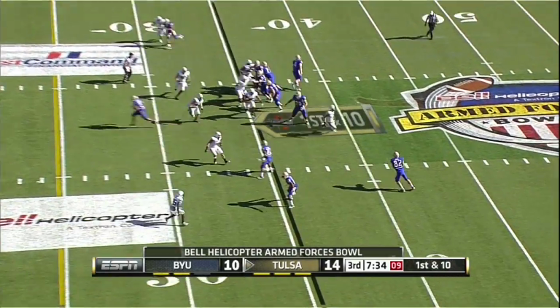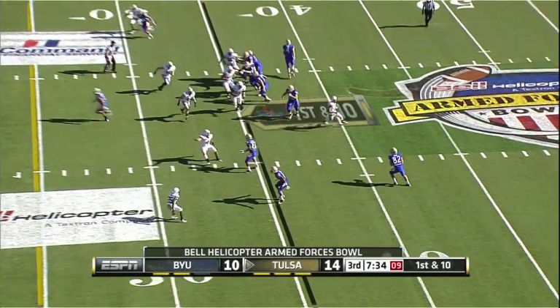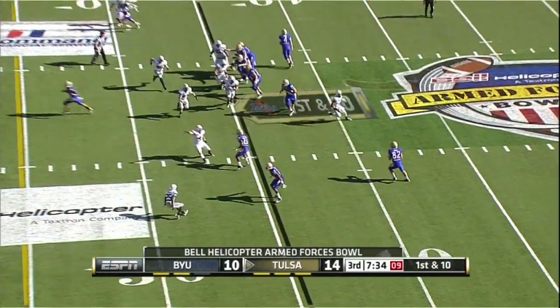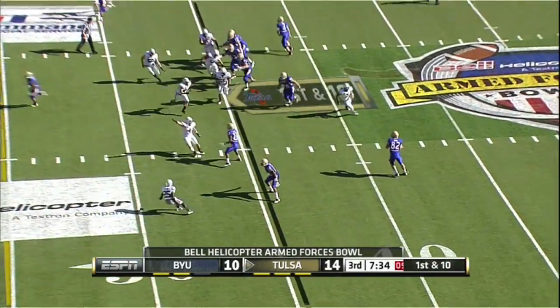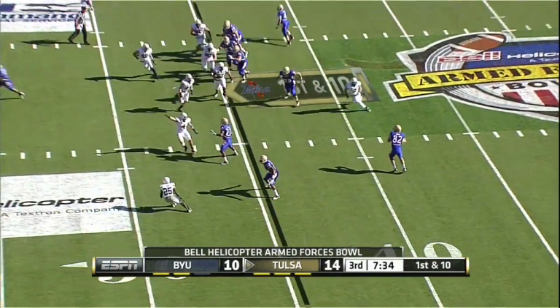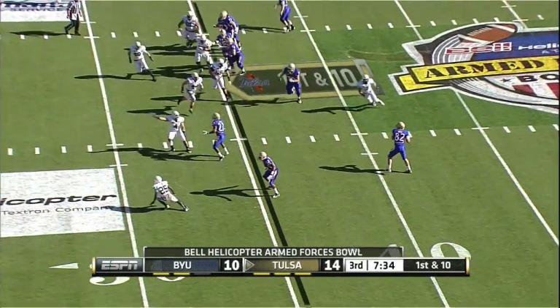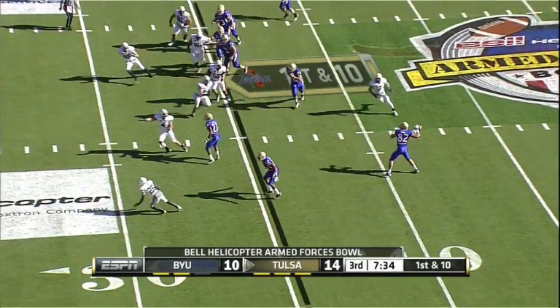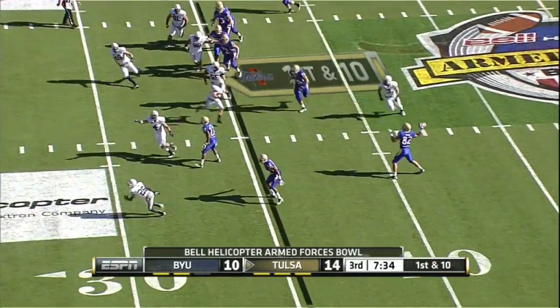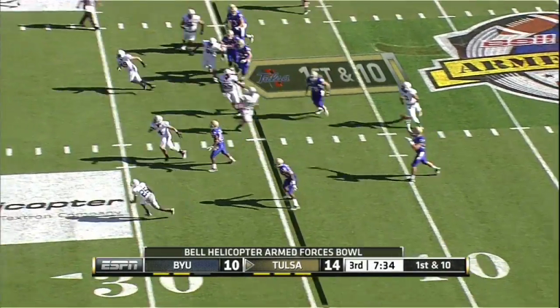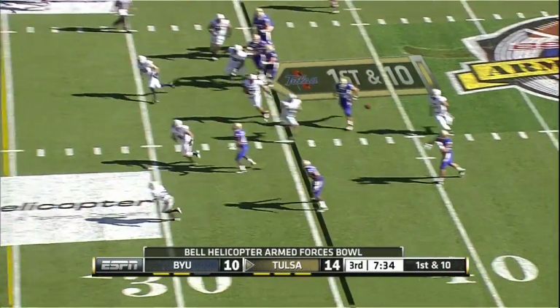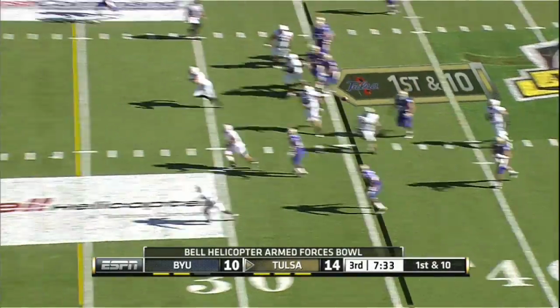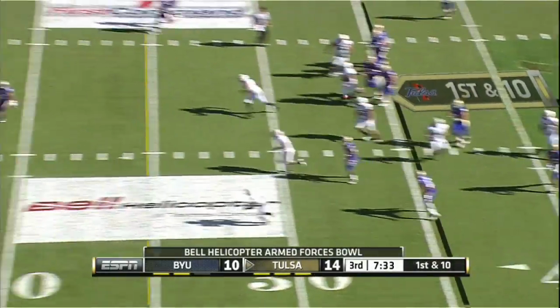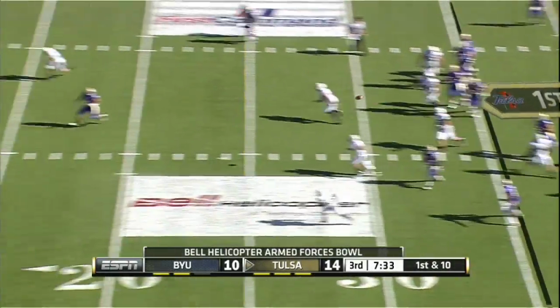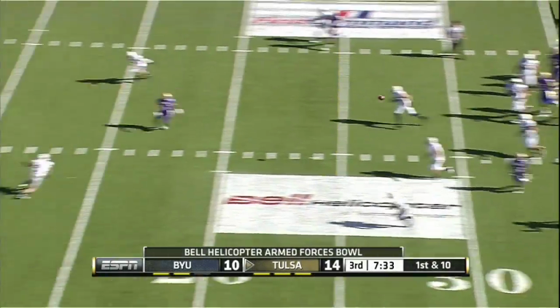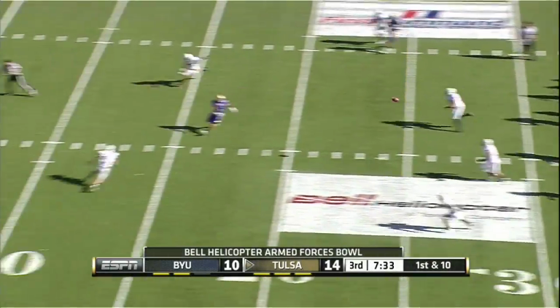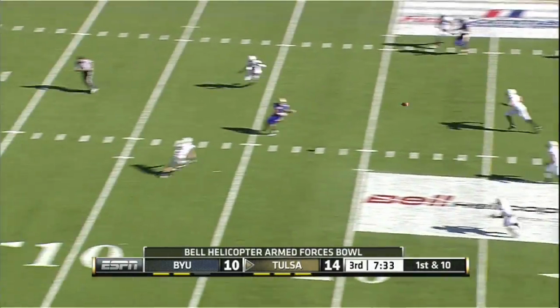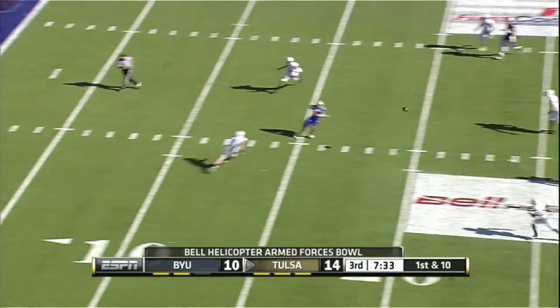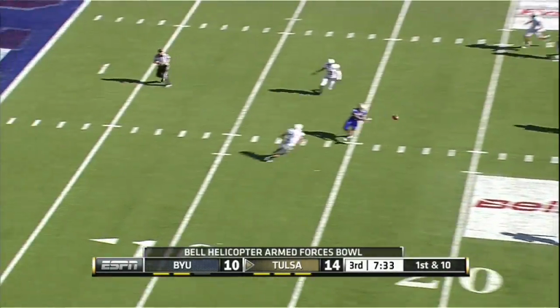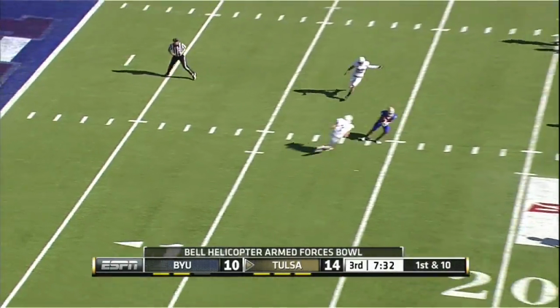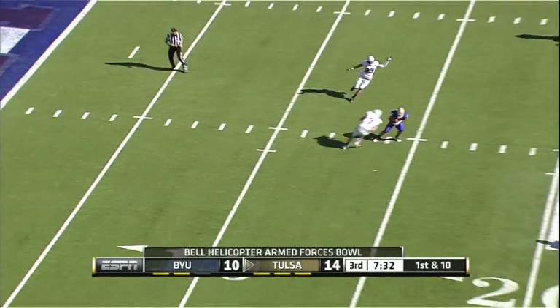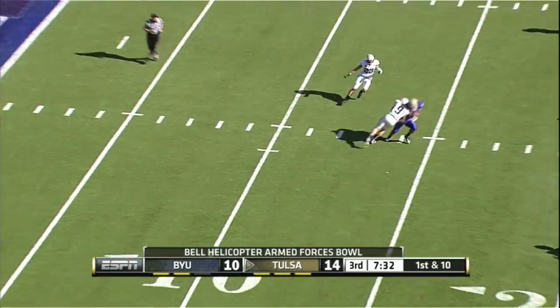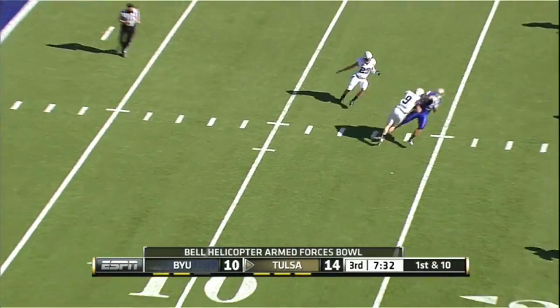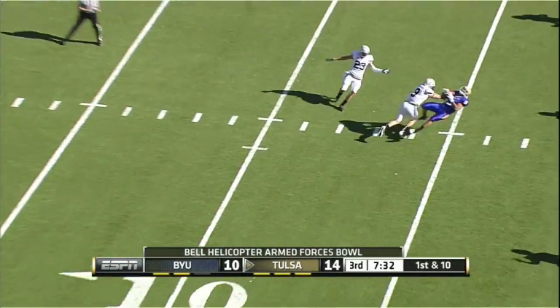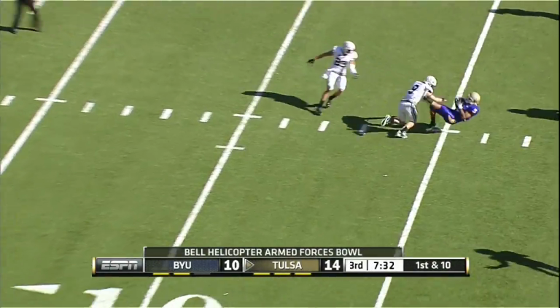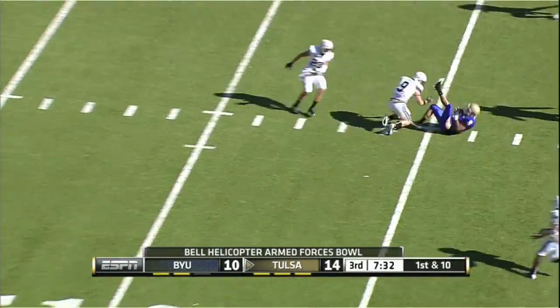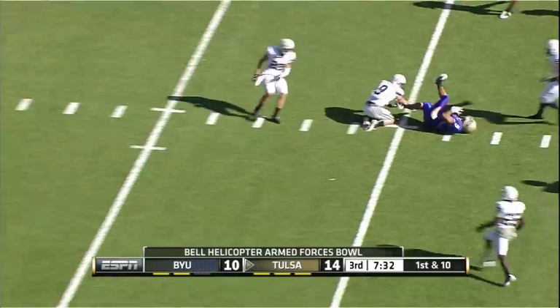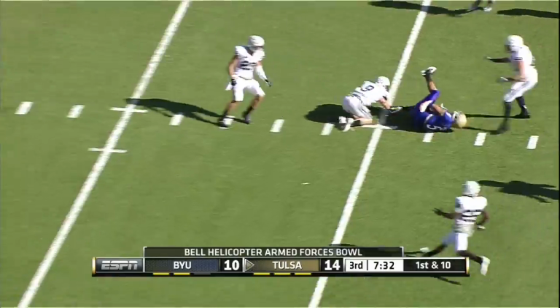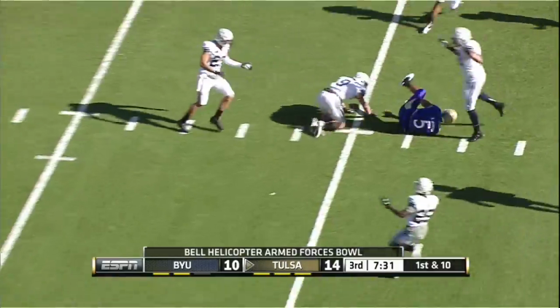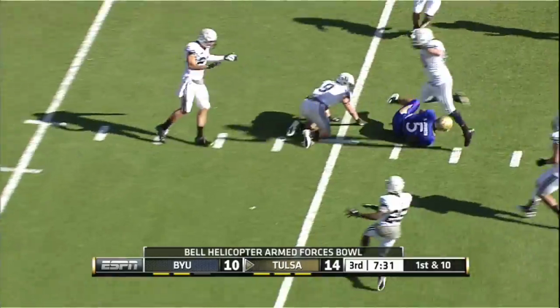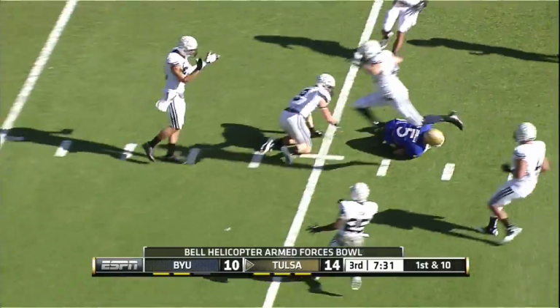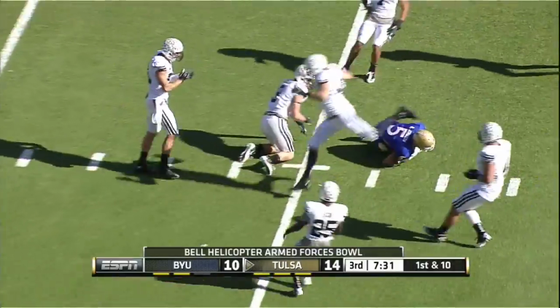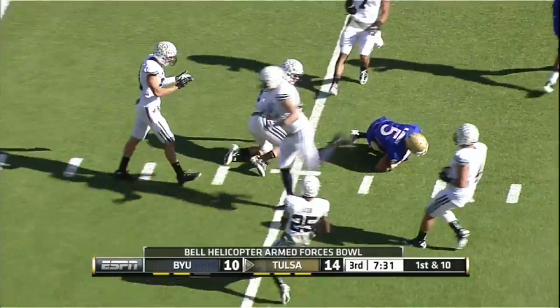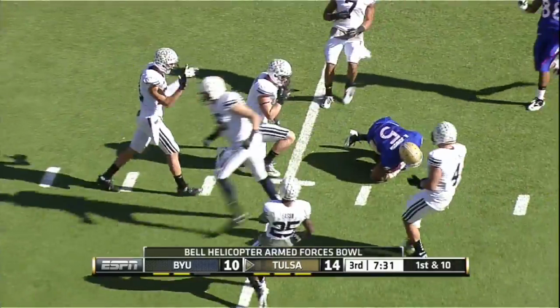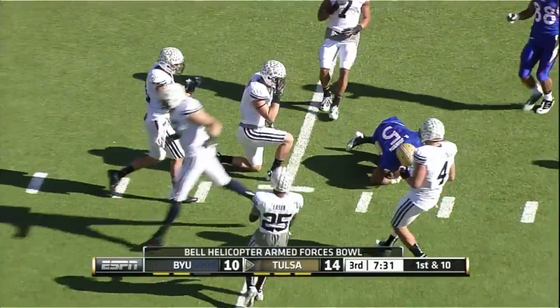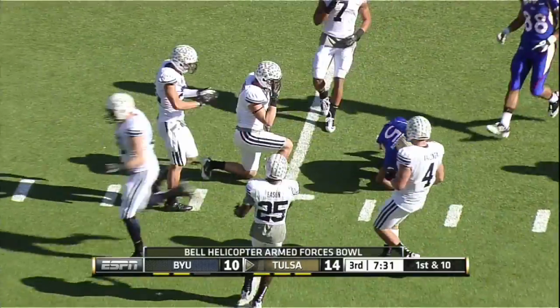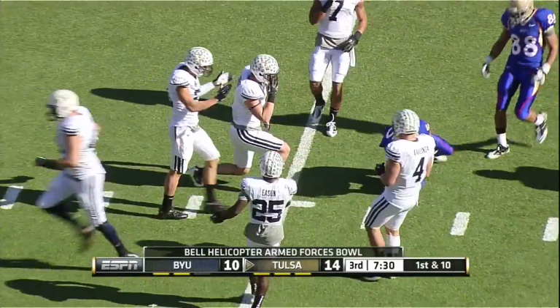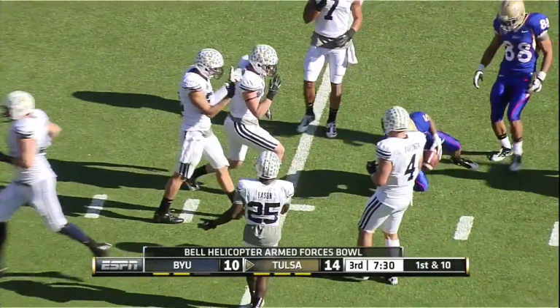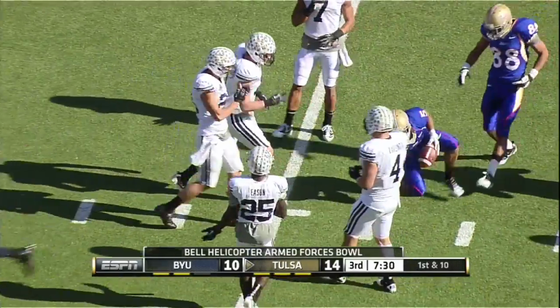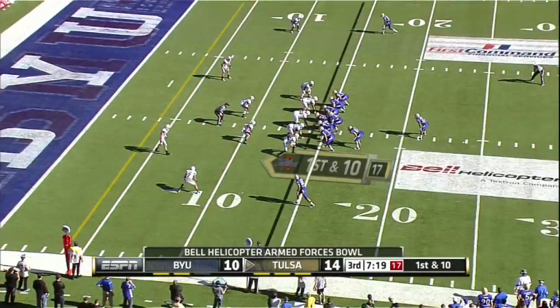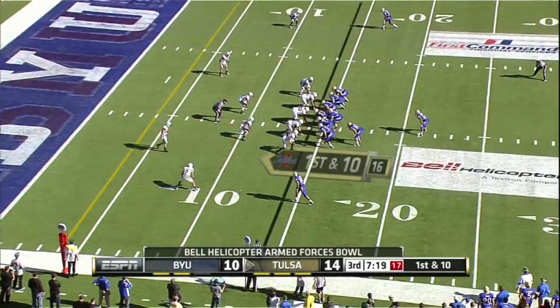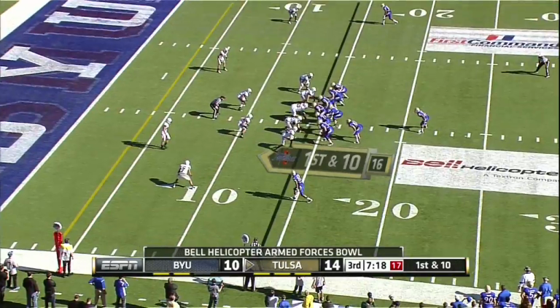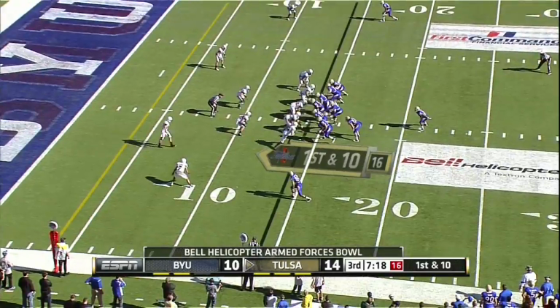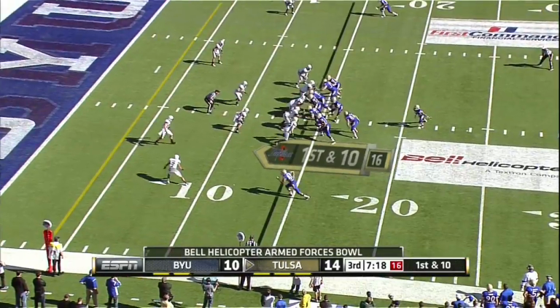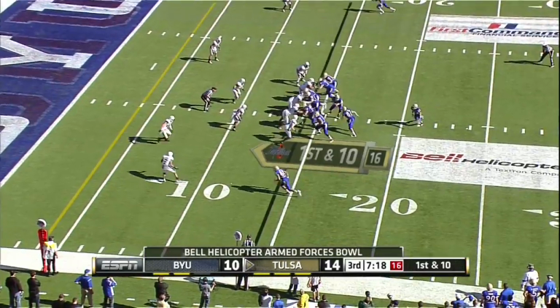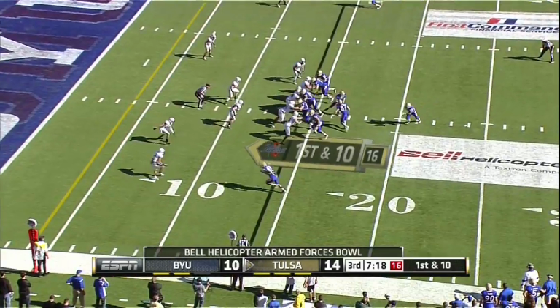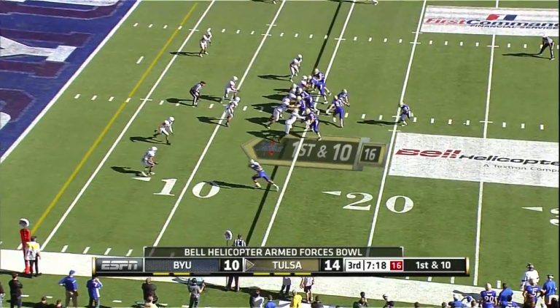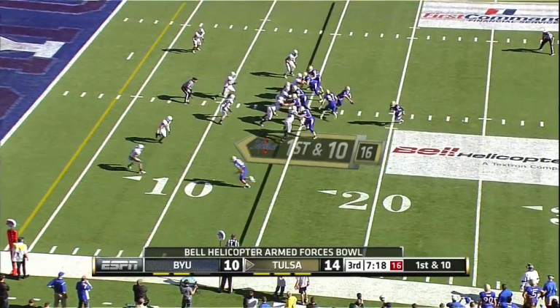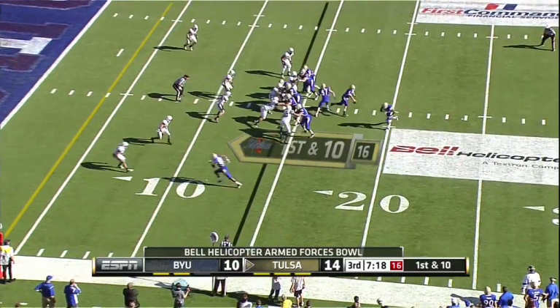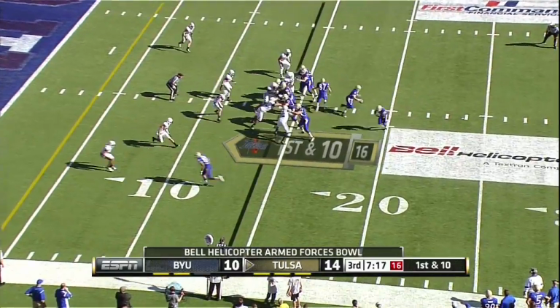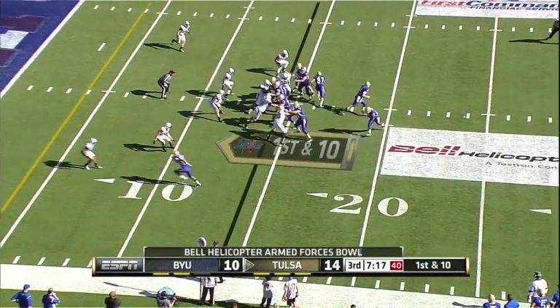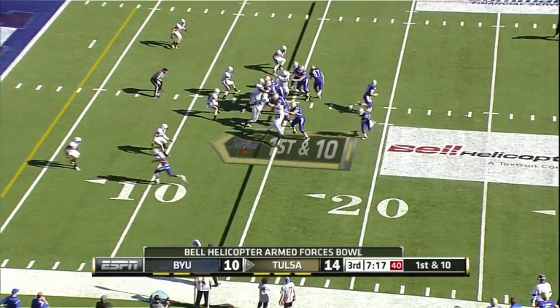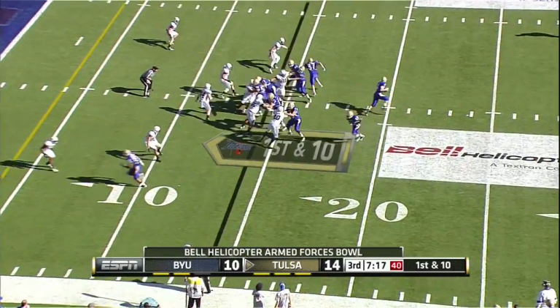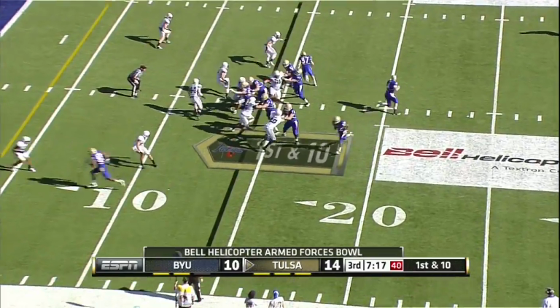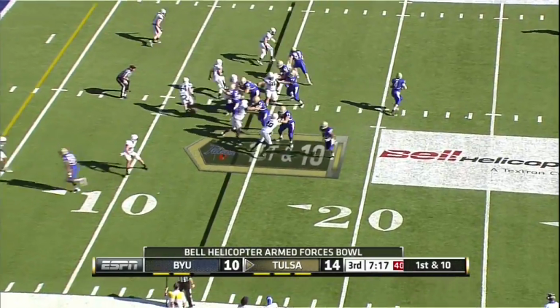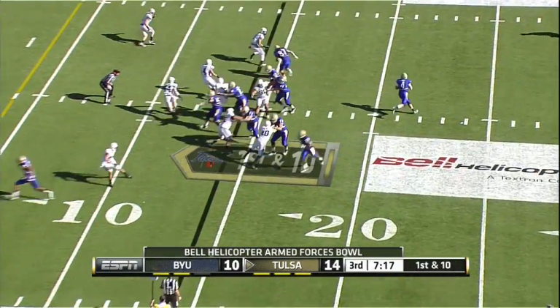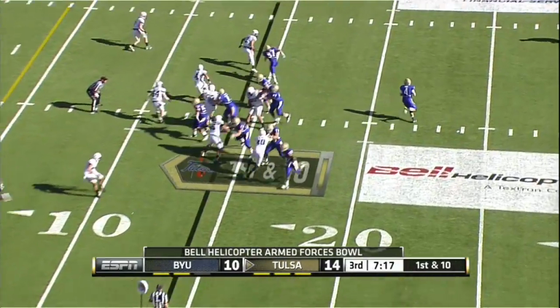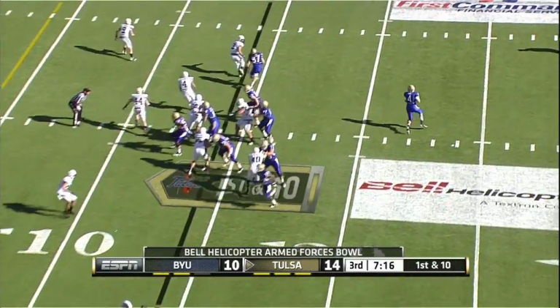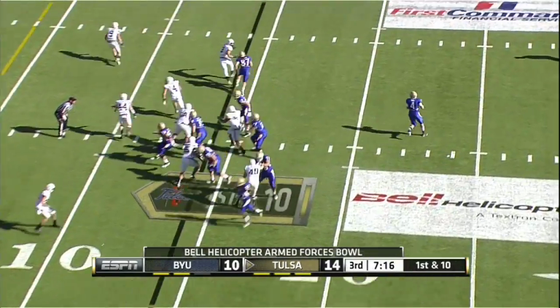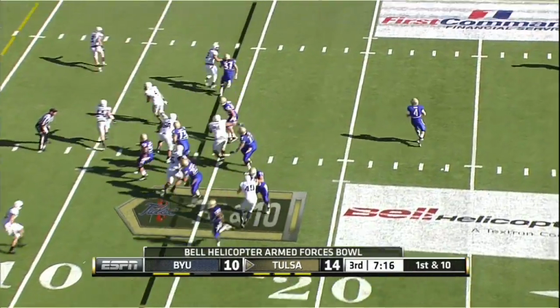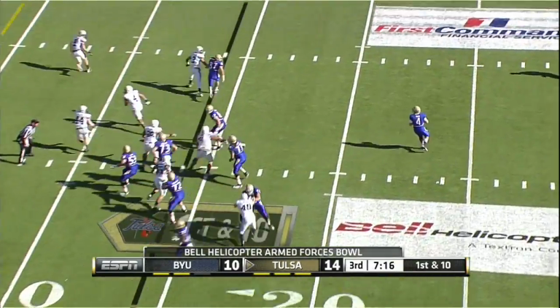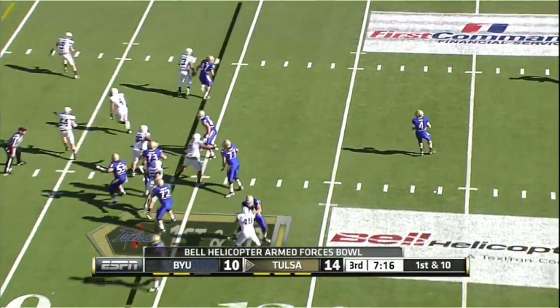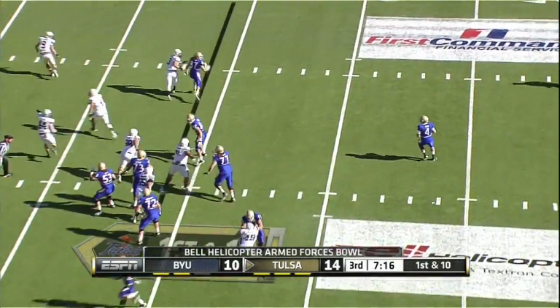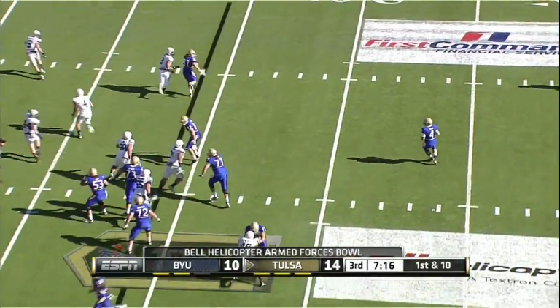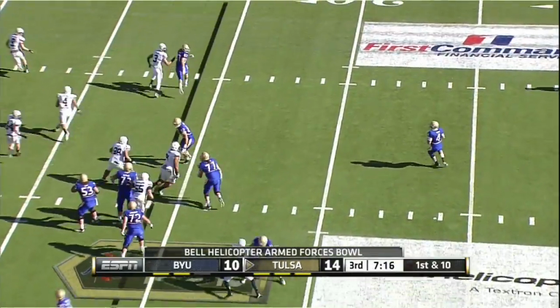Throwback — Sears is going to throw it. He throws a rope, pass caught. Tulsa with two touchdown passes inside the red zone. G.J. Kinney looking for his third.